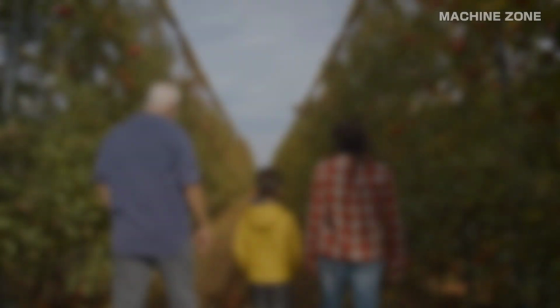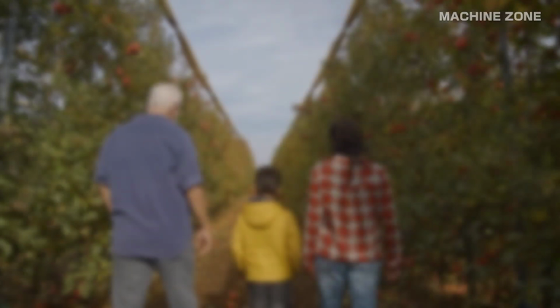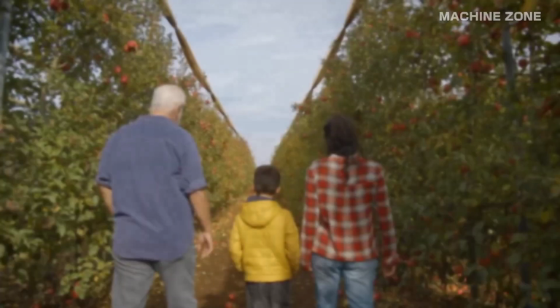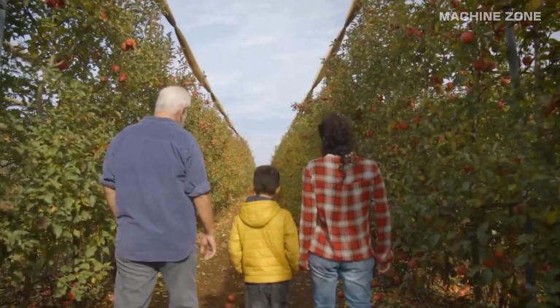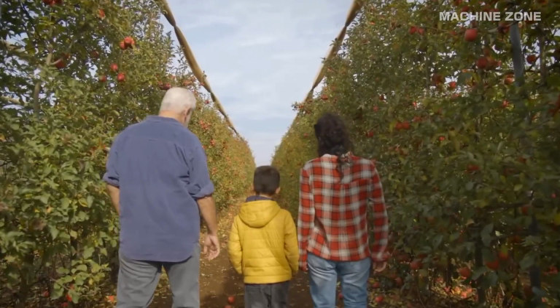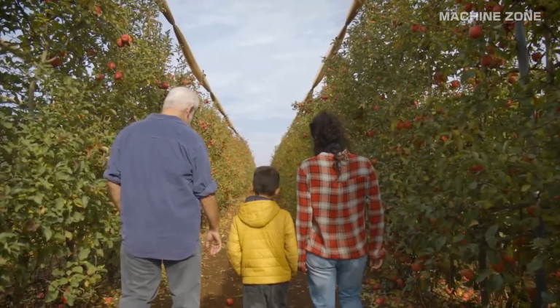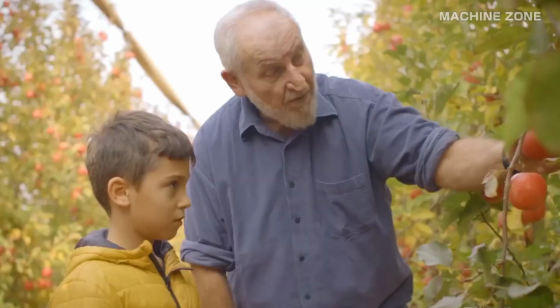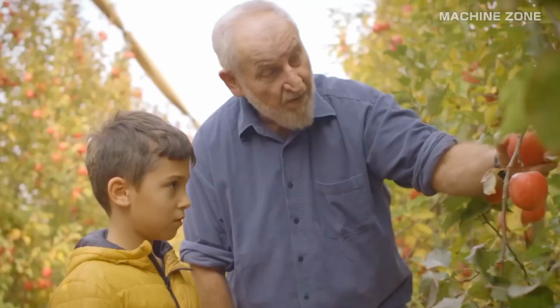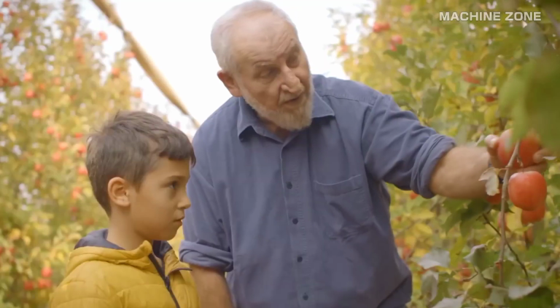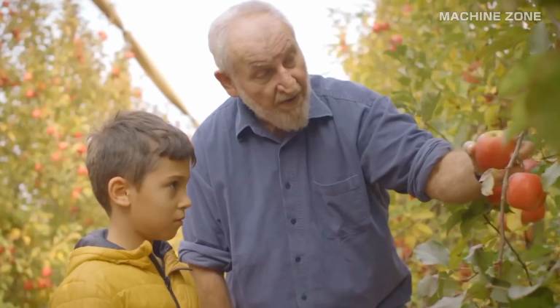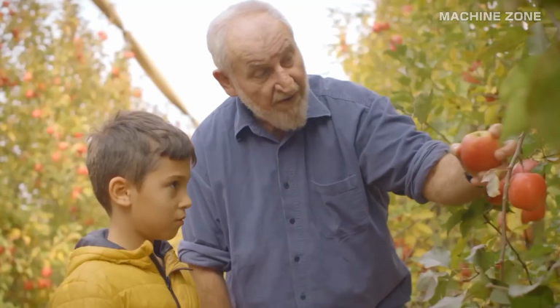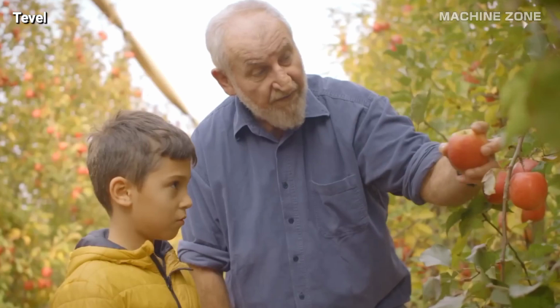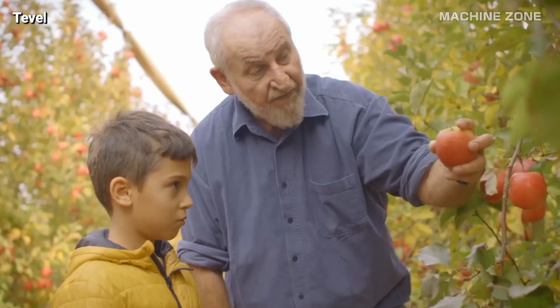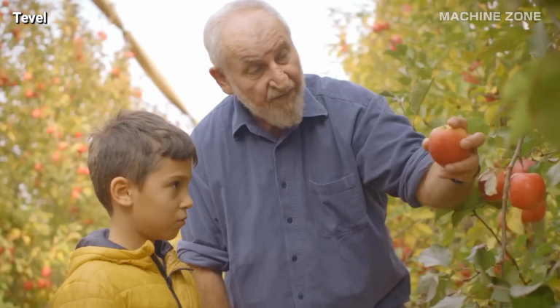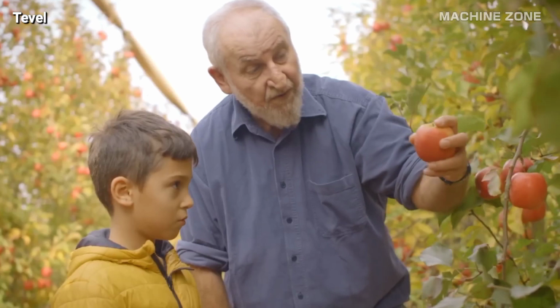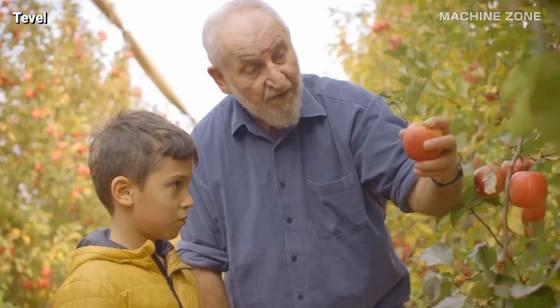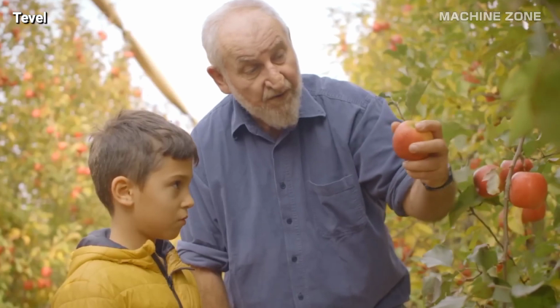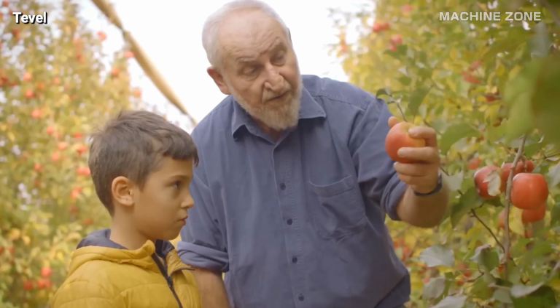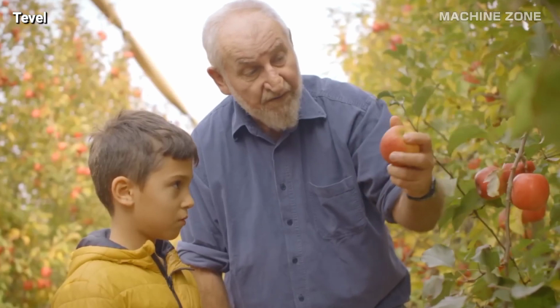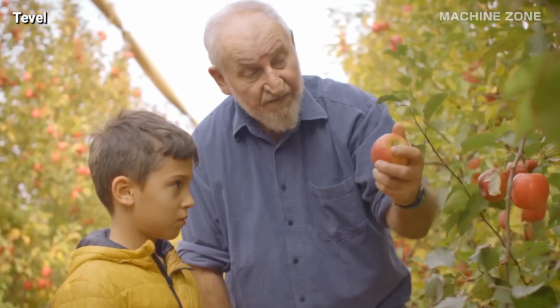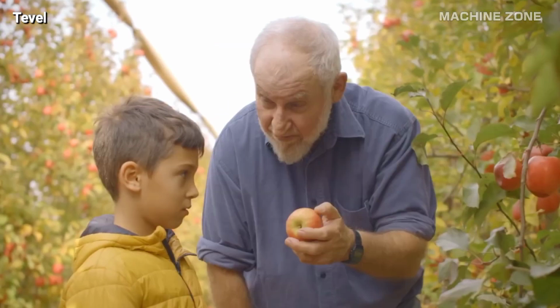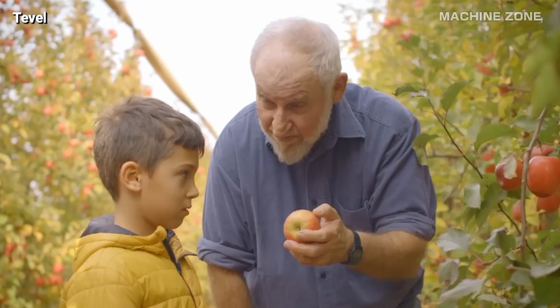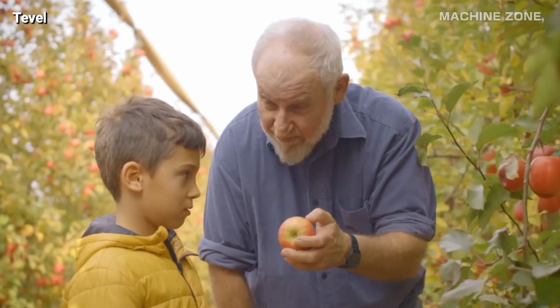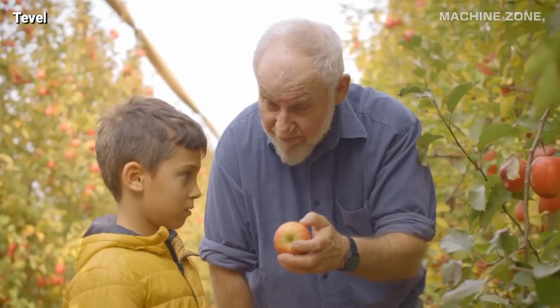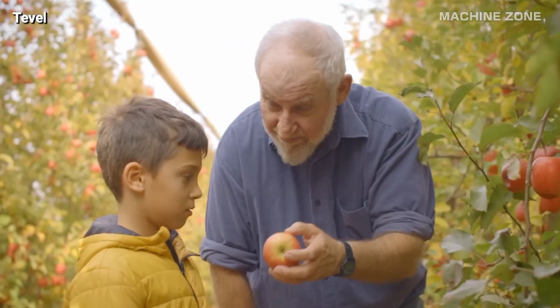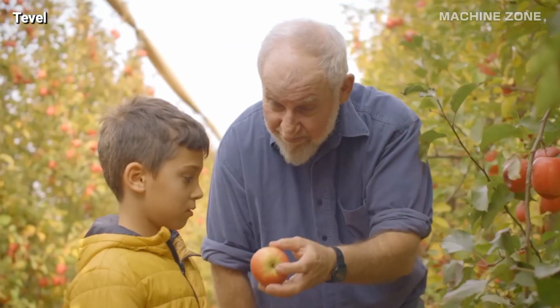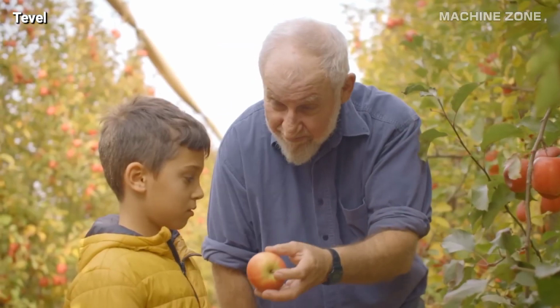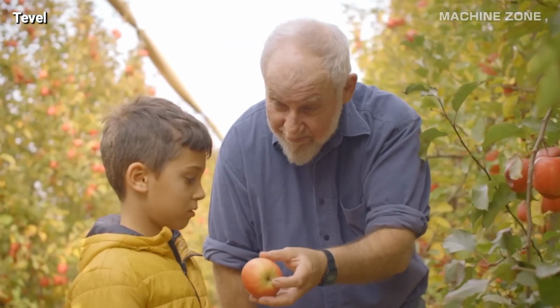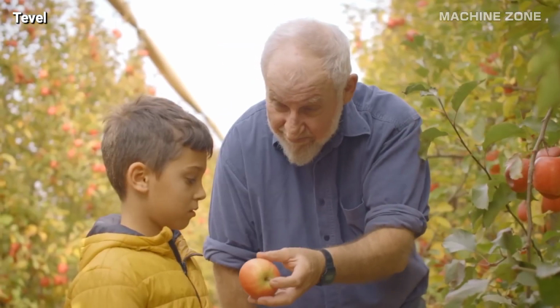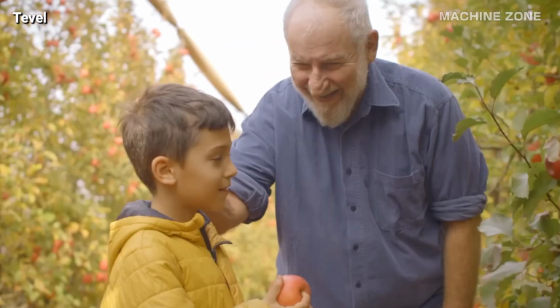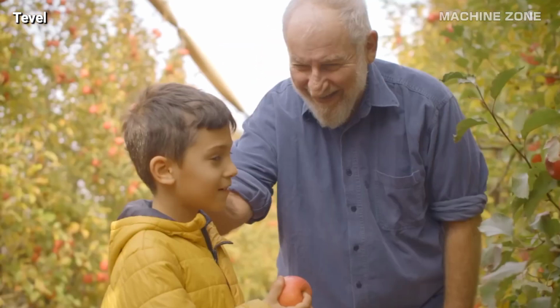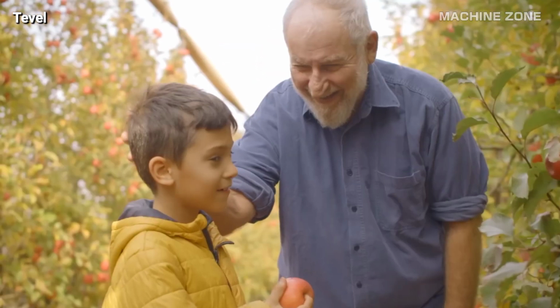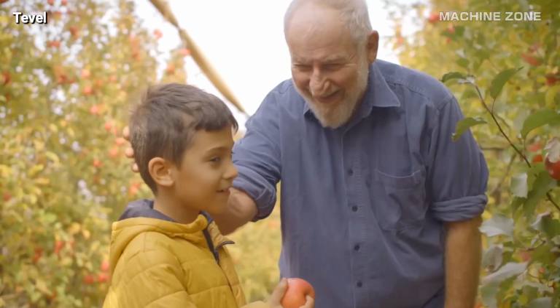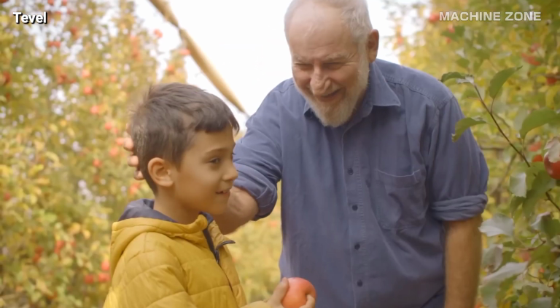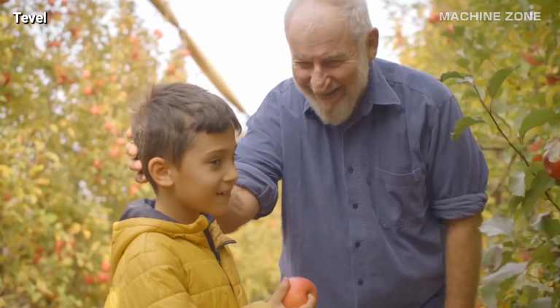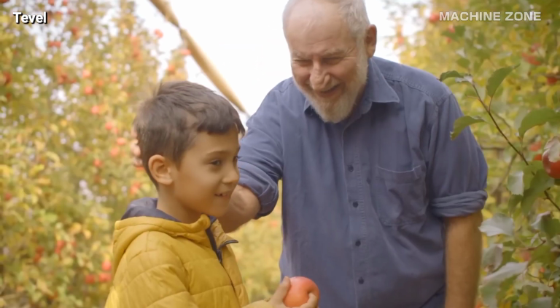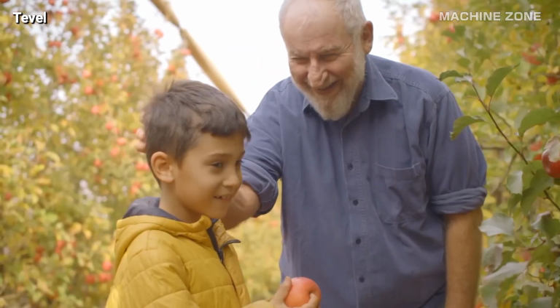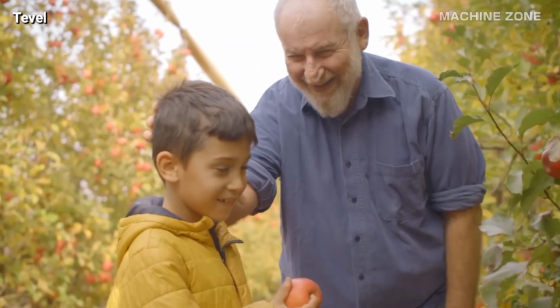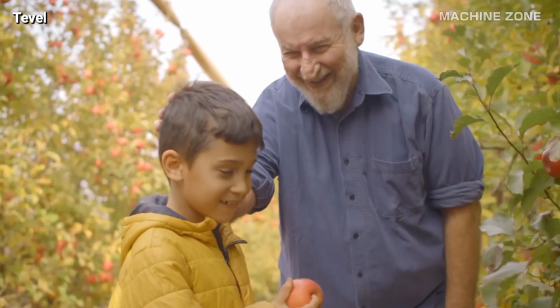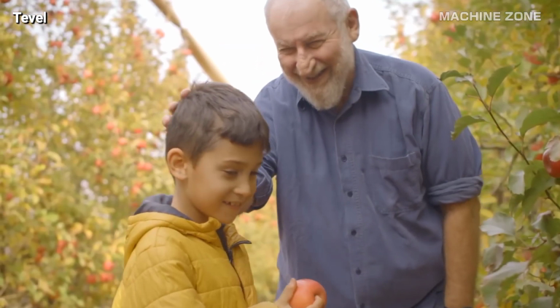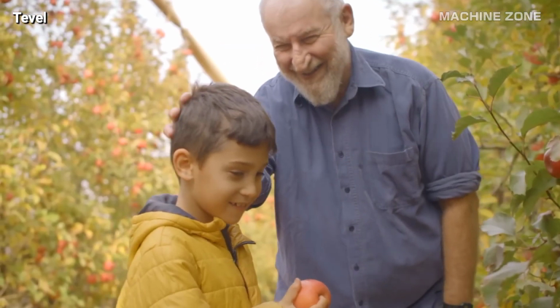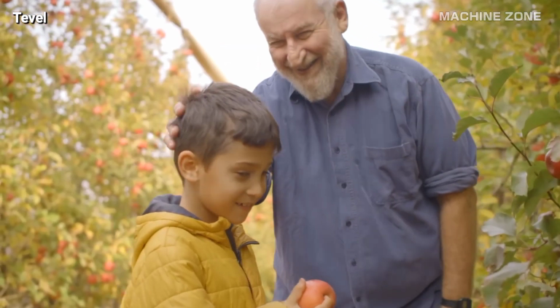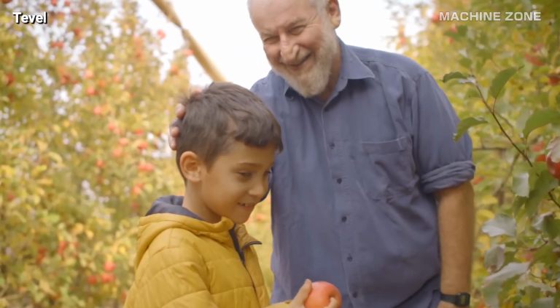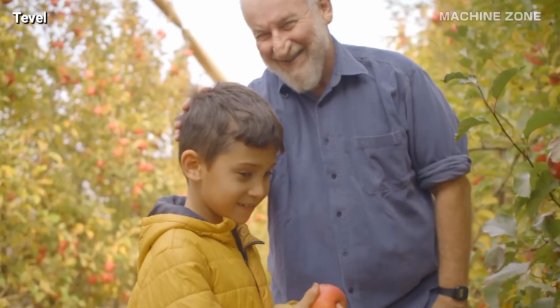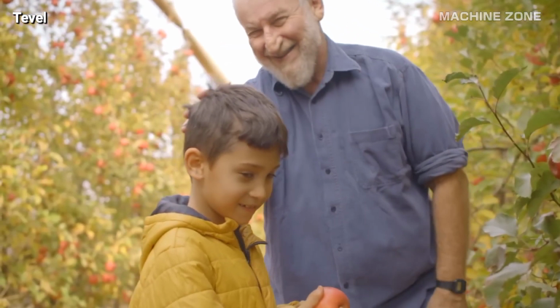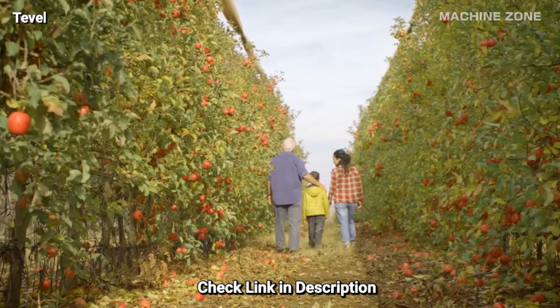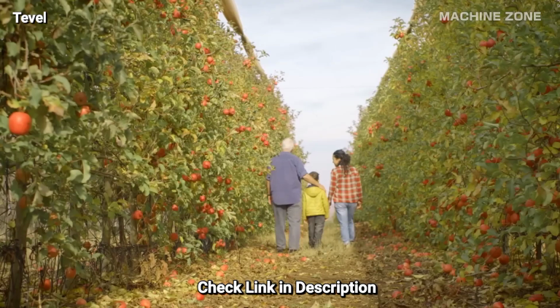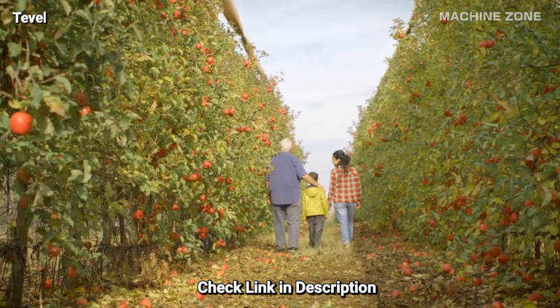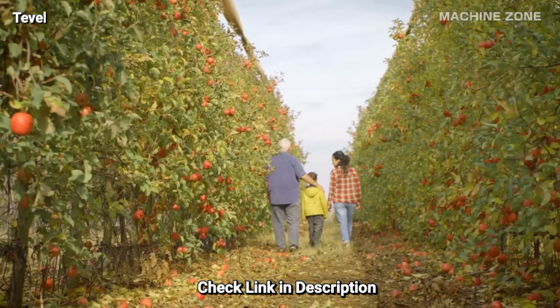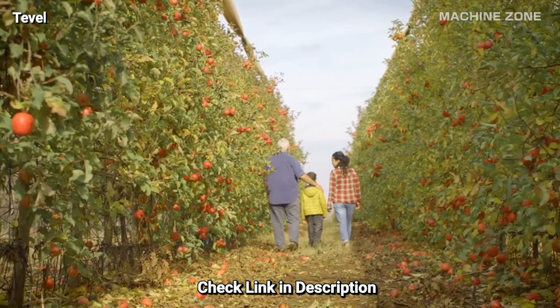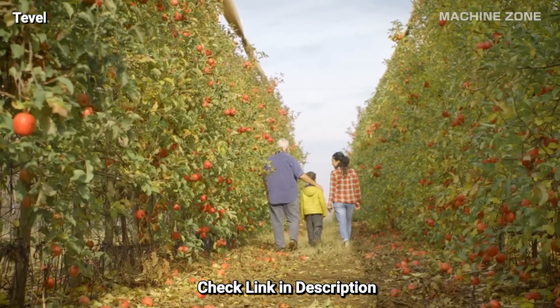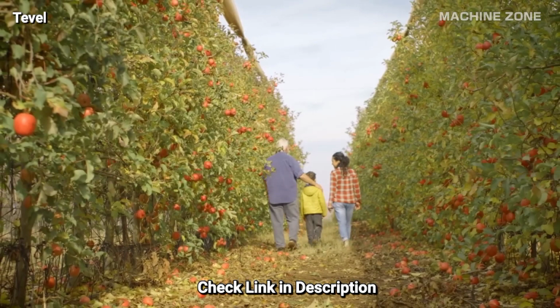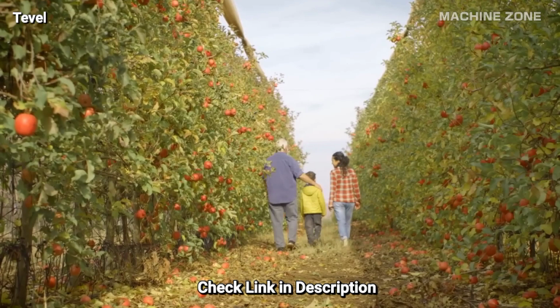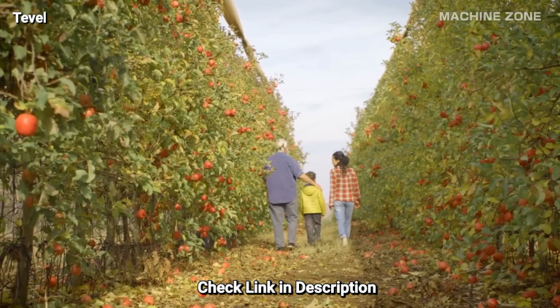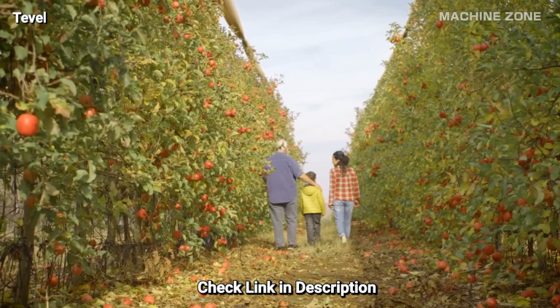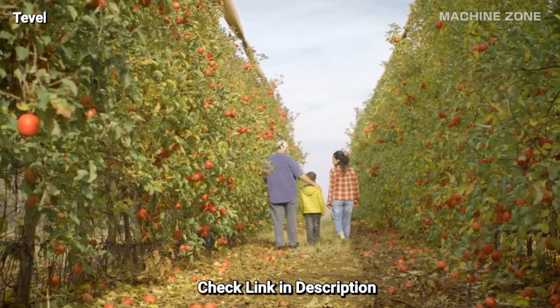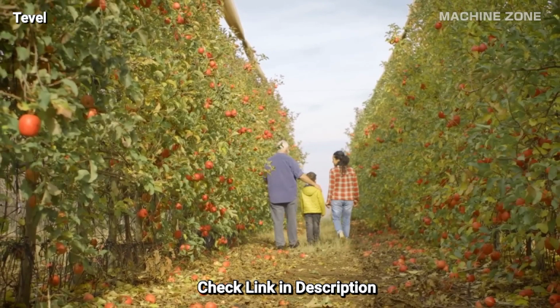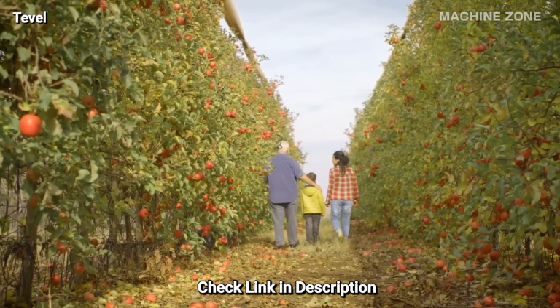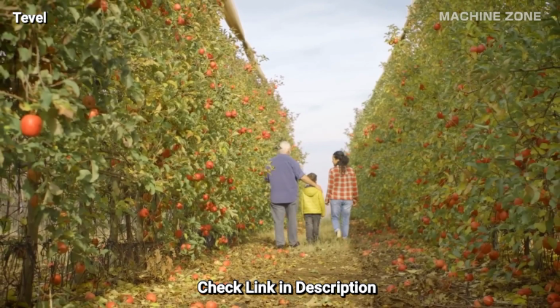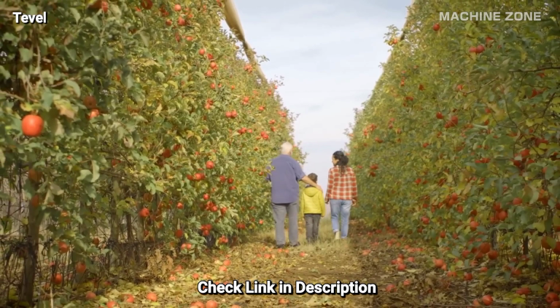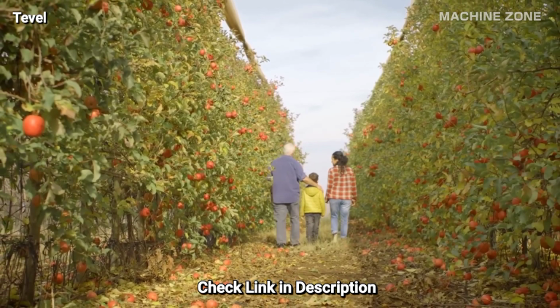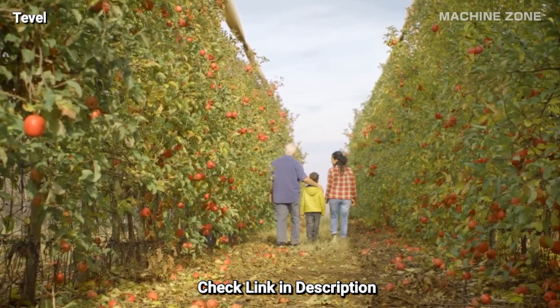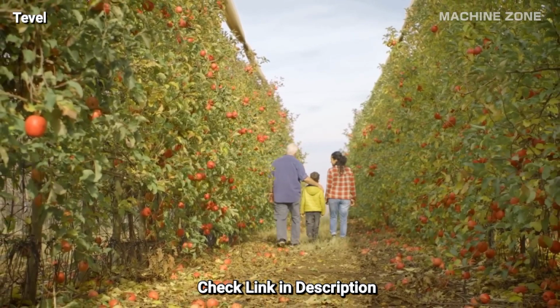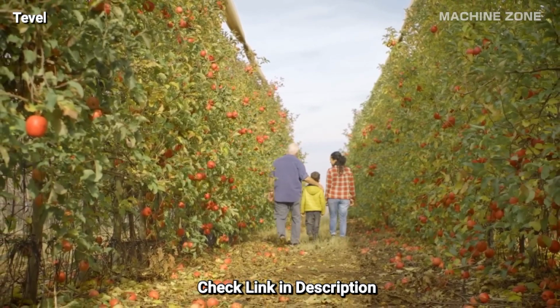If you want to grow healthy apples like these, and some other fruits and vegetables in your small garden, then check the link in the description below.